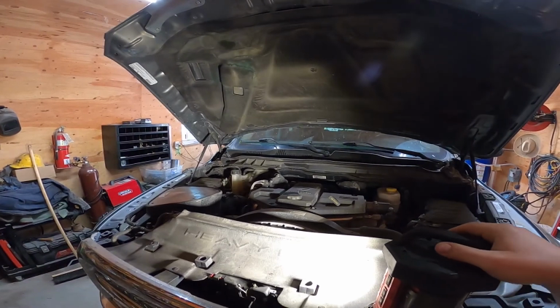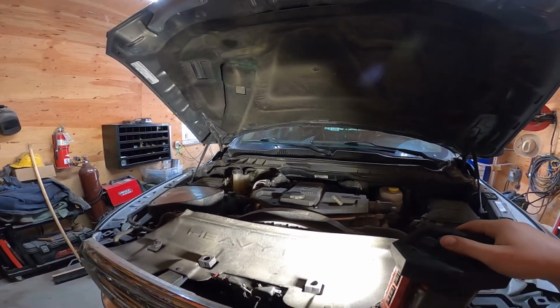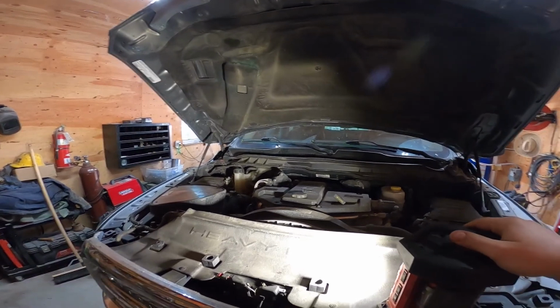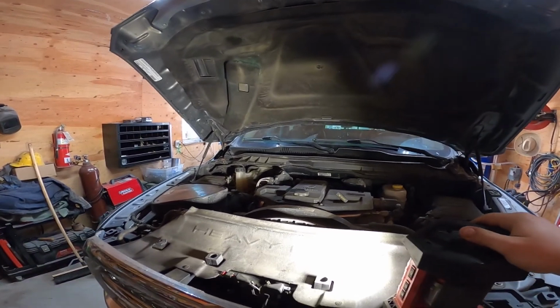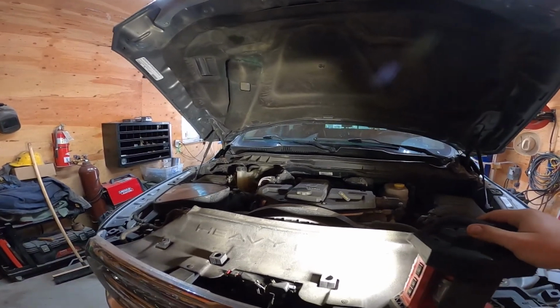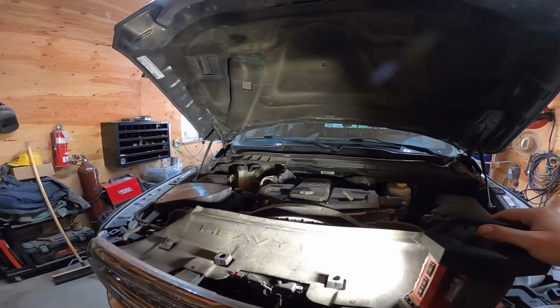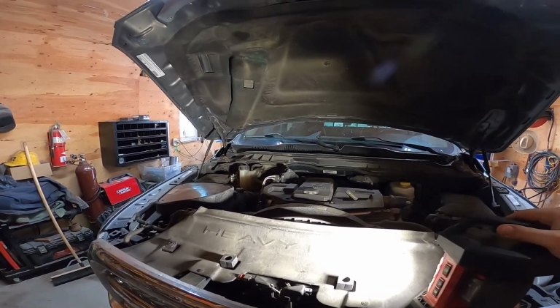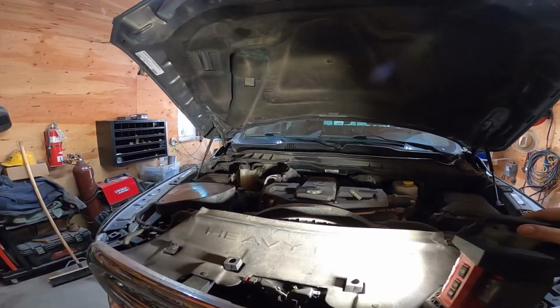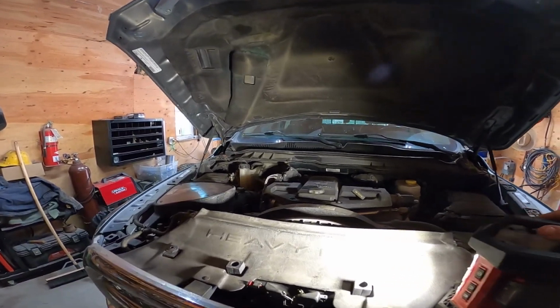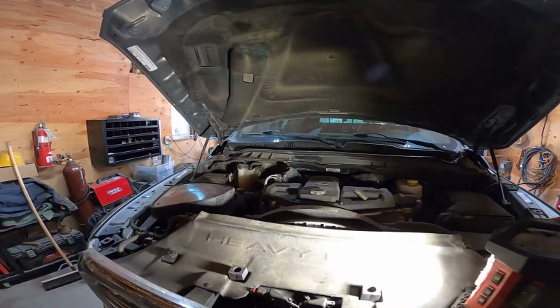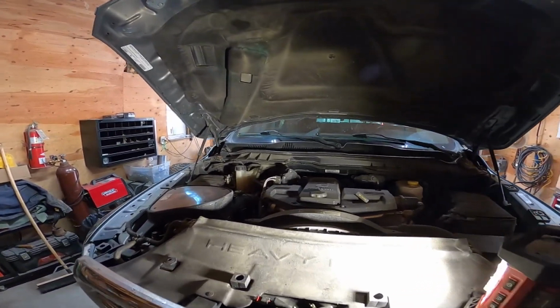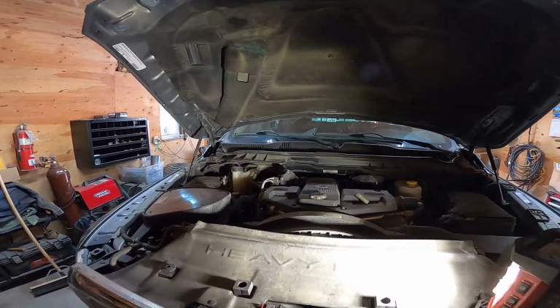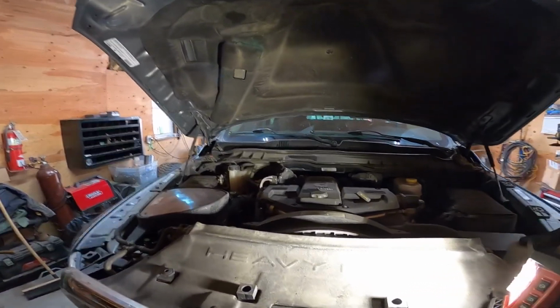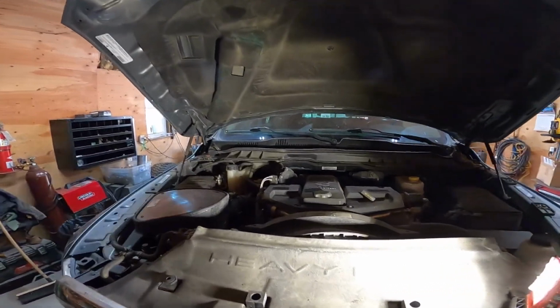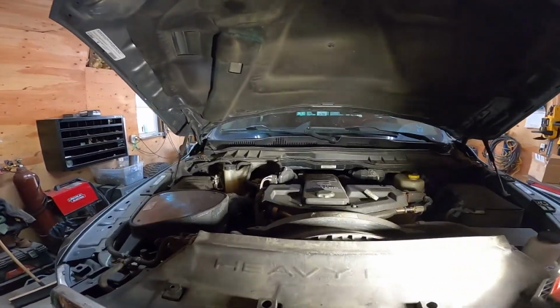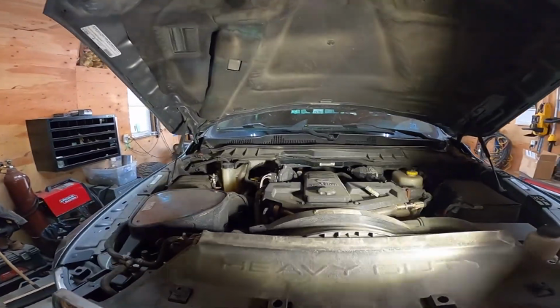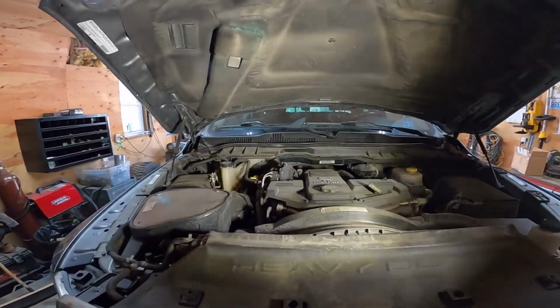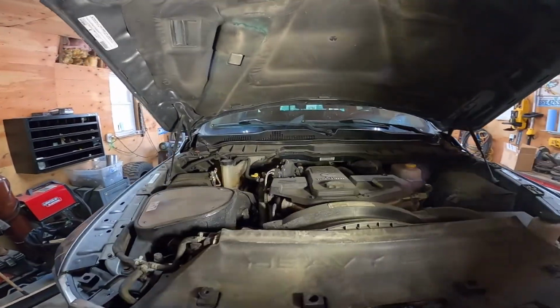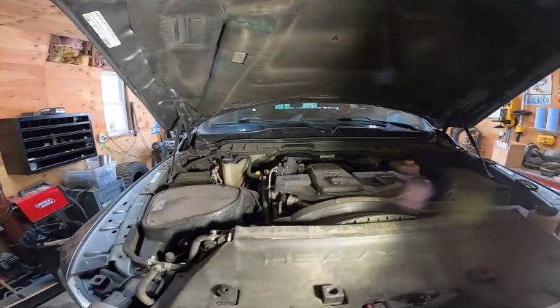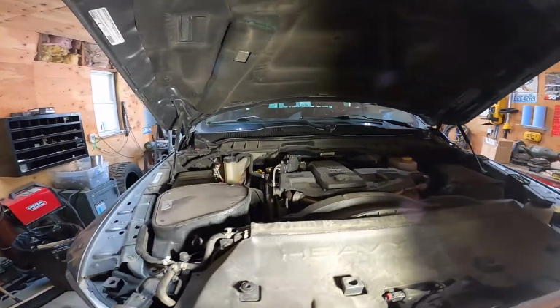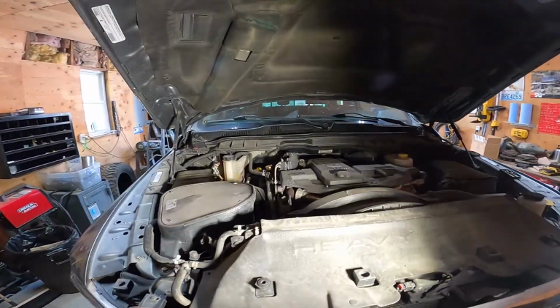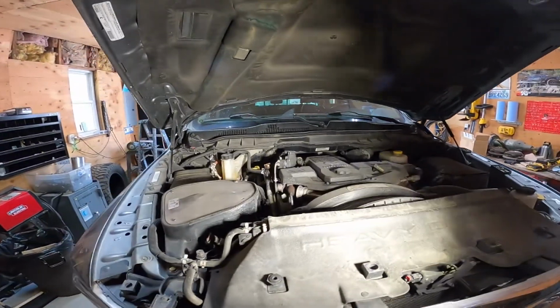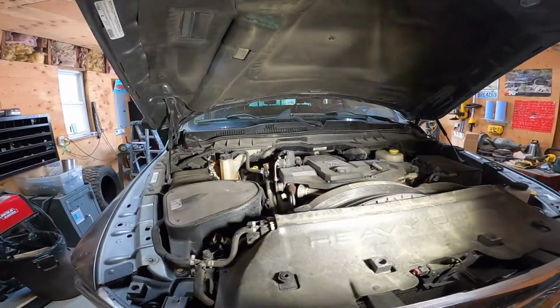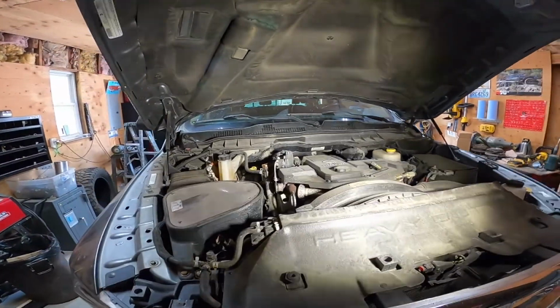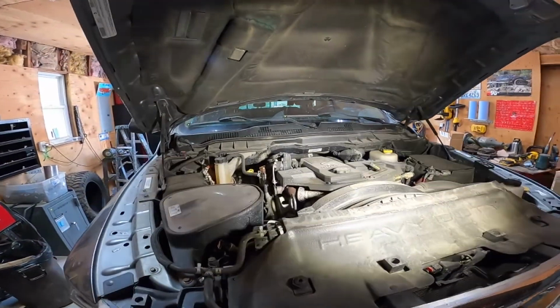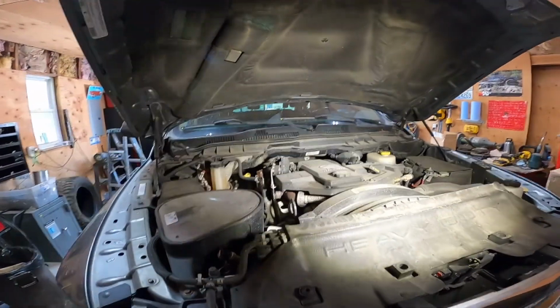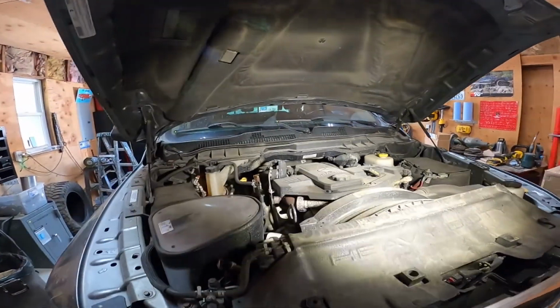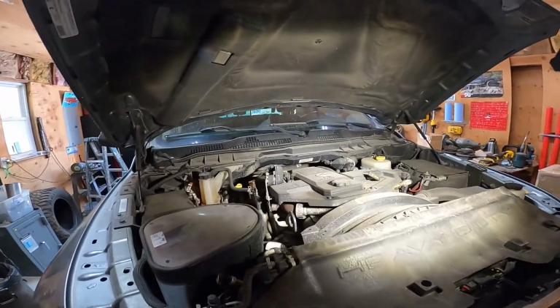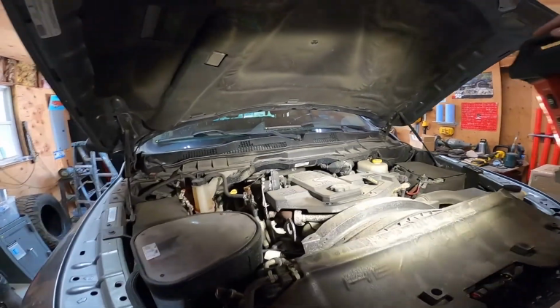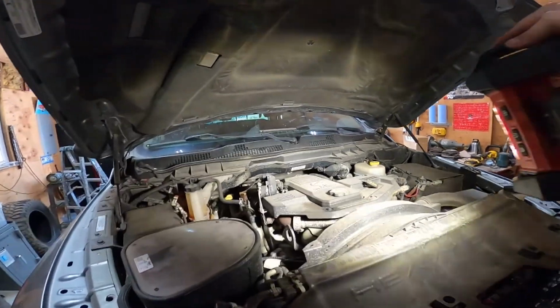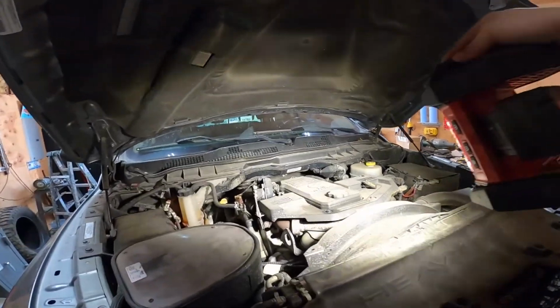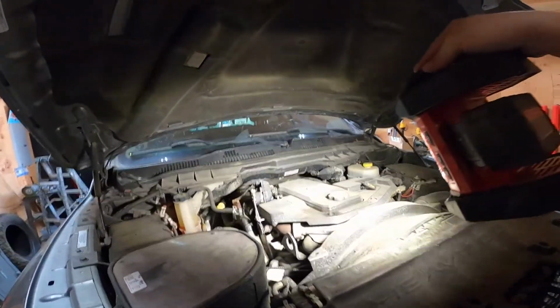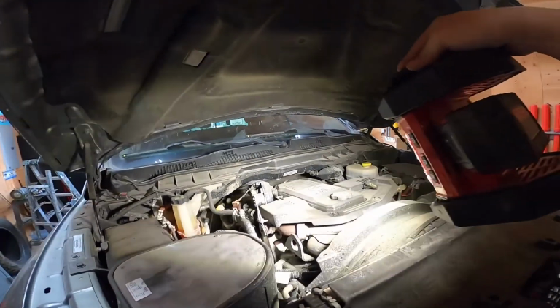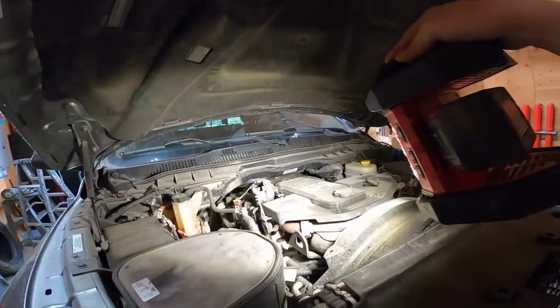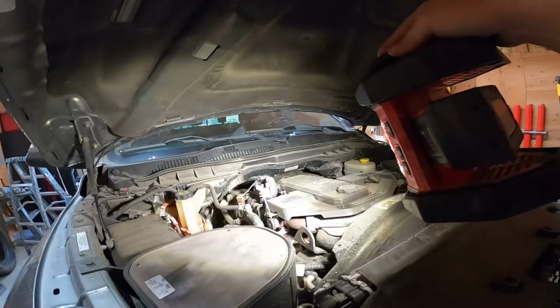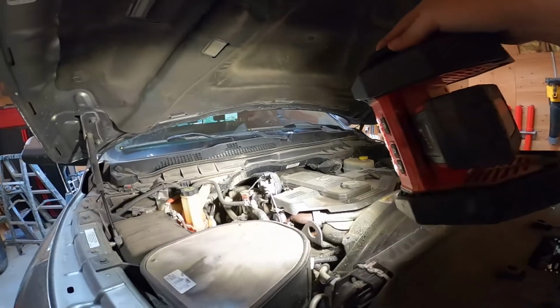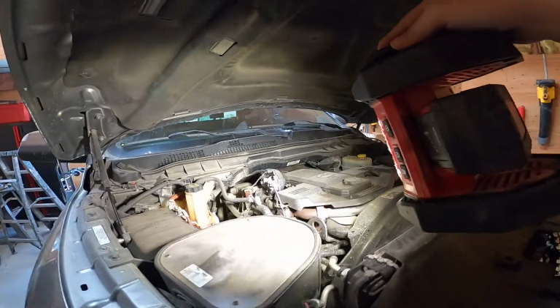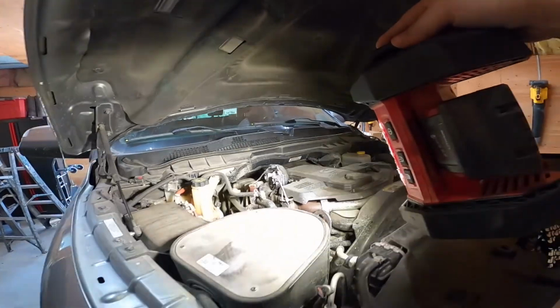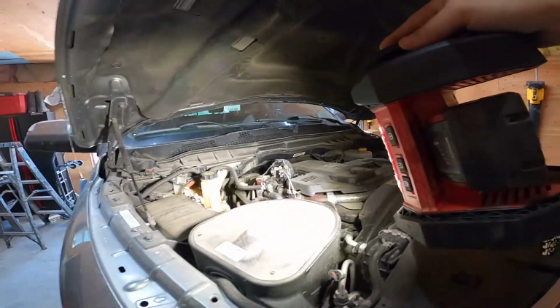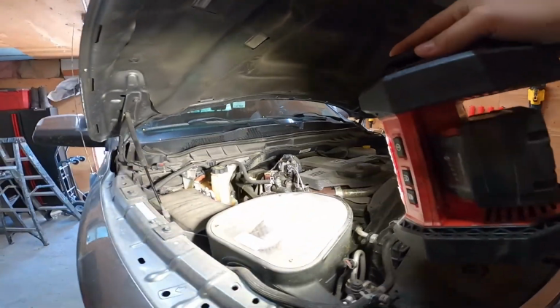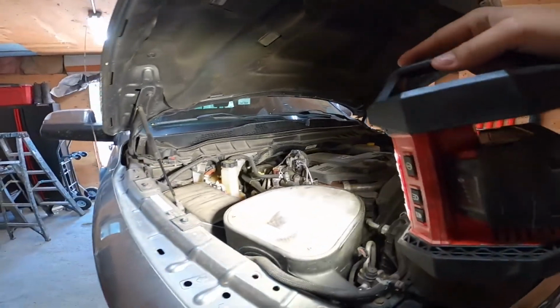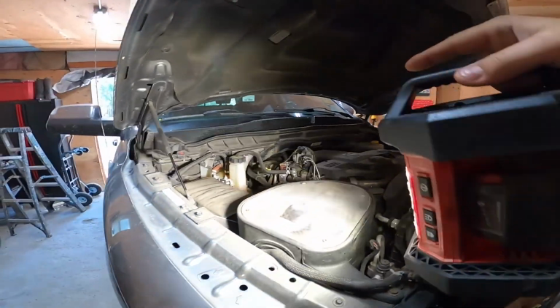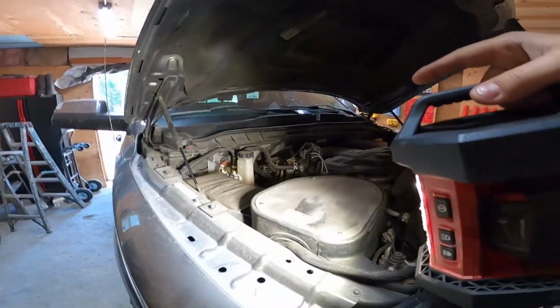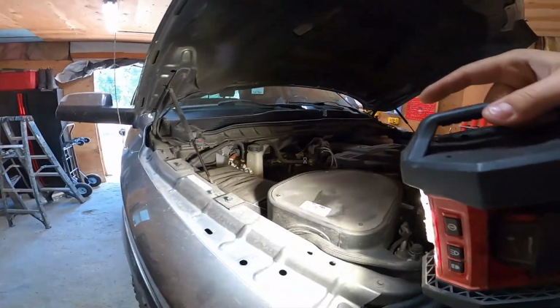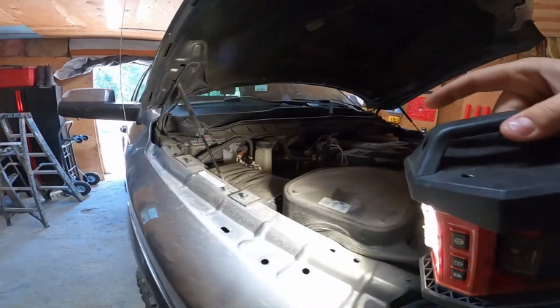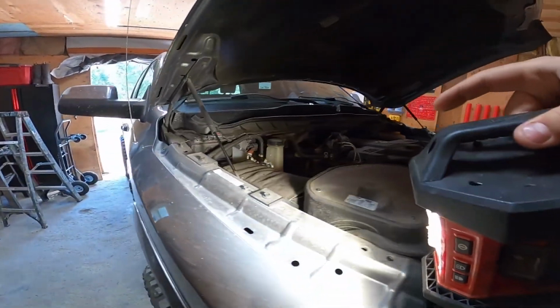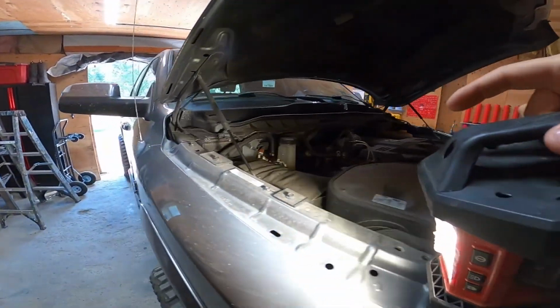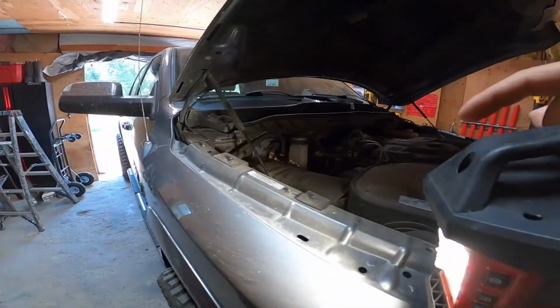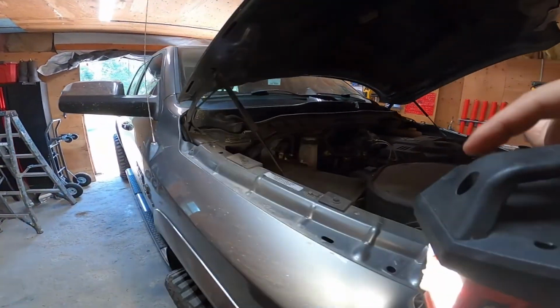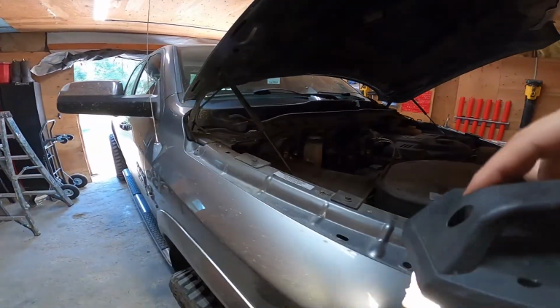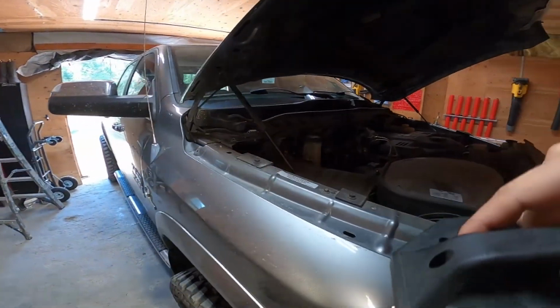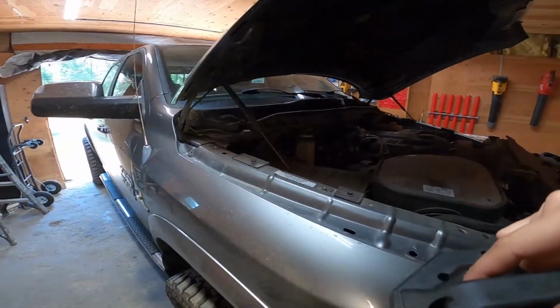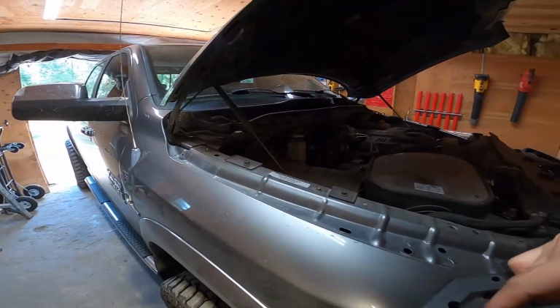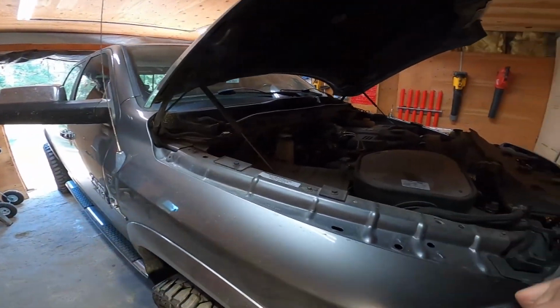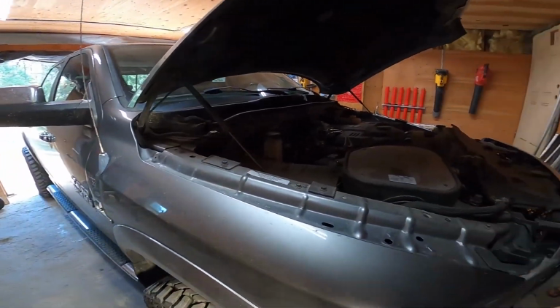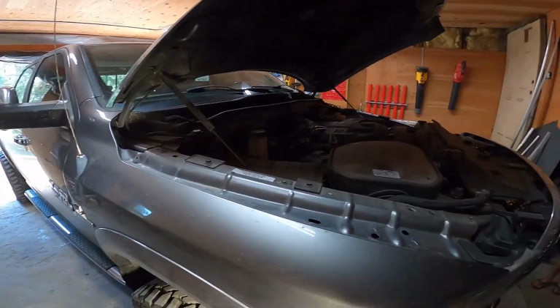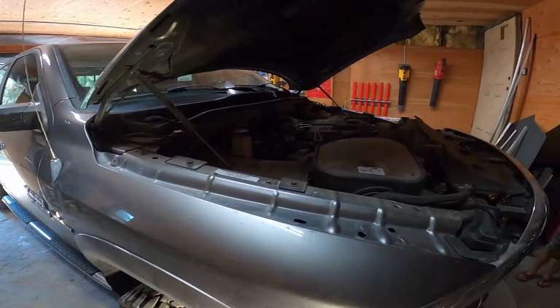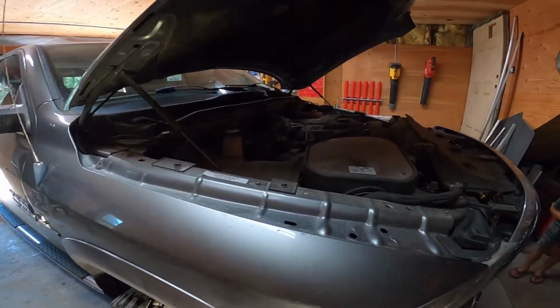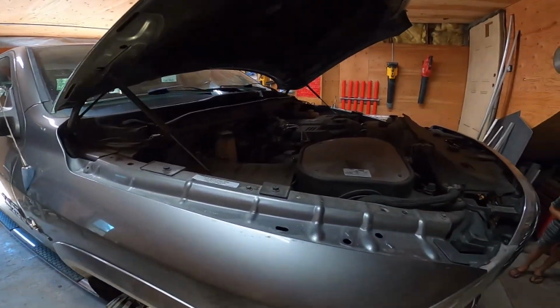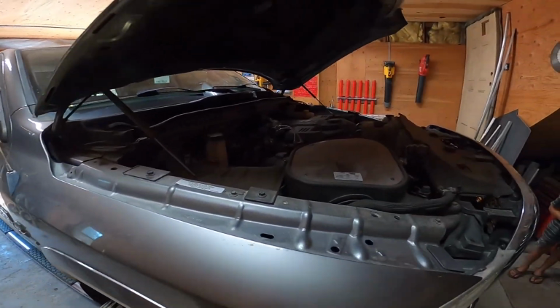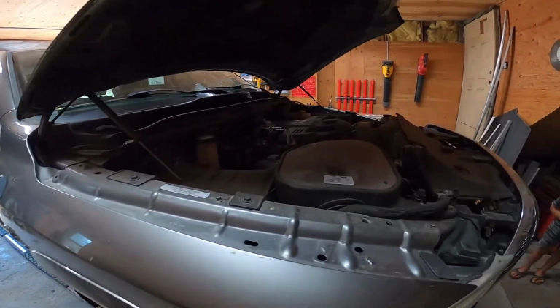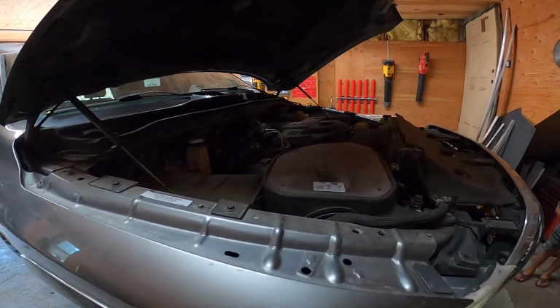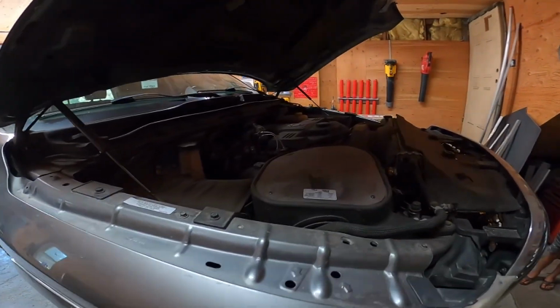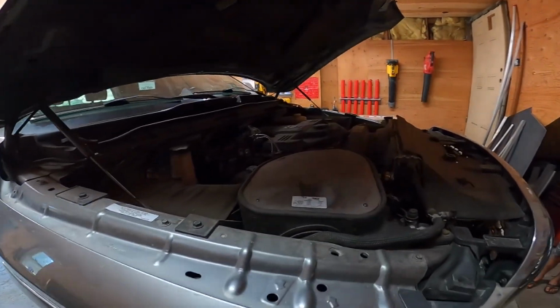Today I'm going to delete the EGR, the DPF, and the DEF filter.